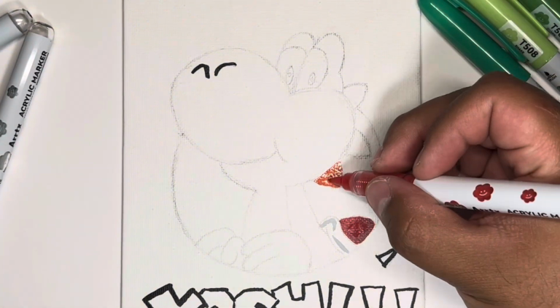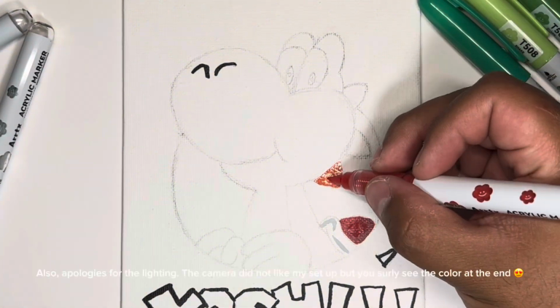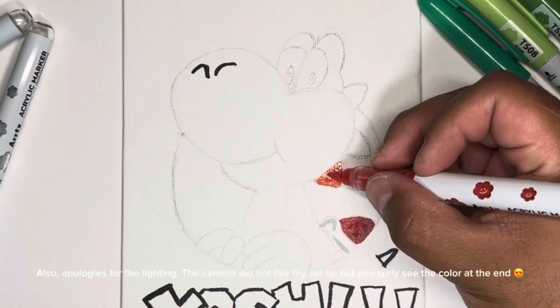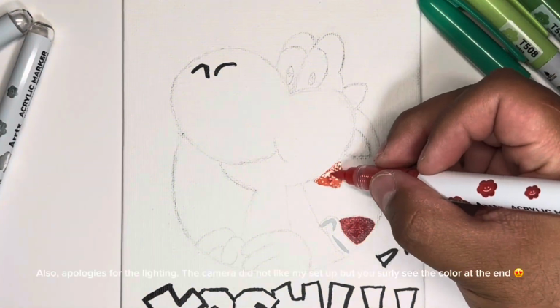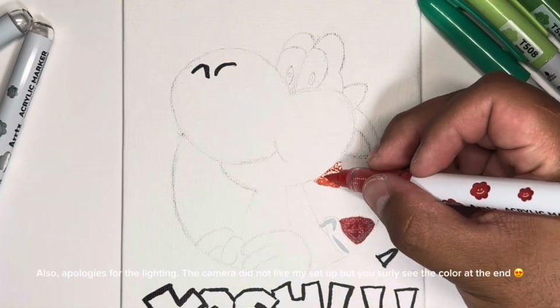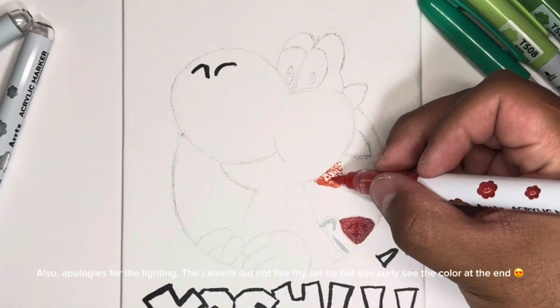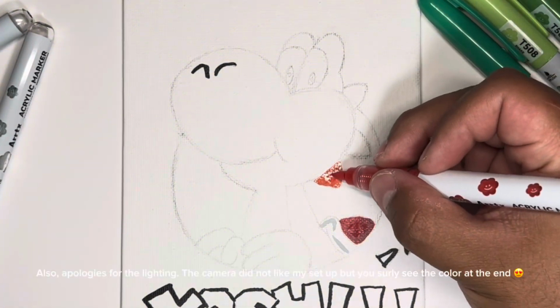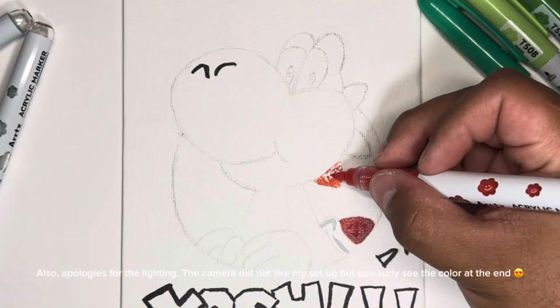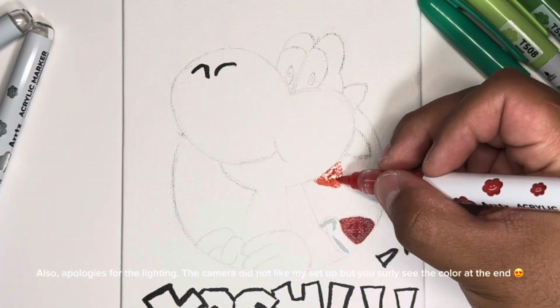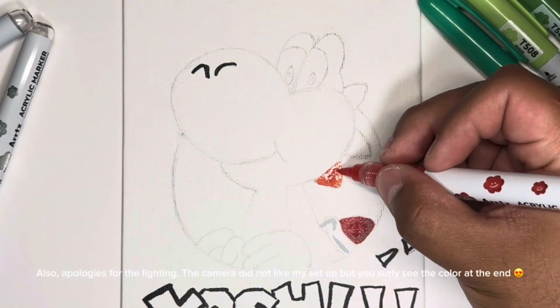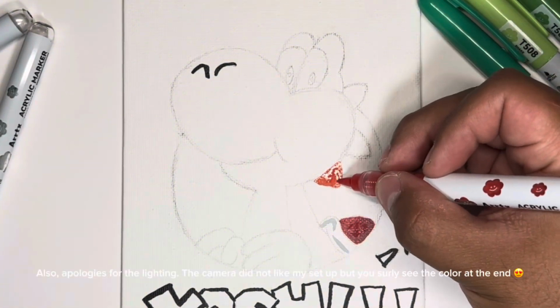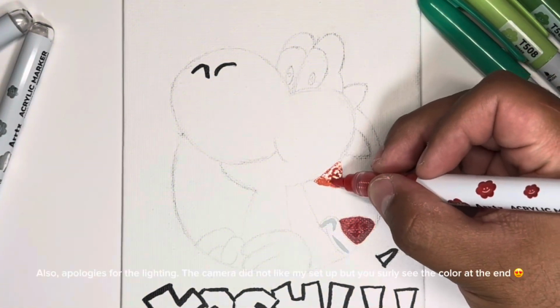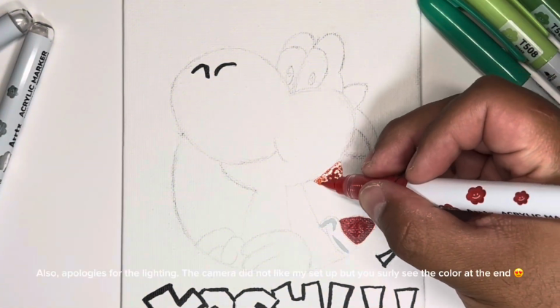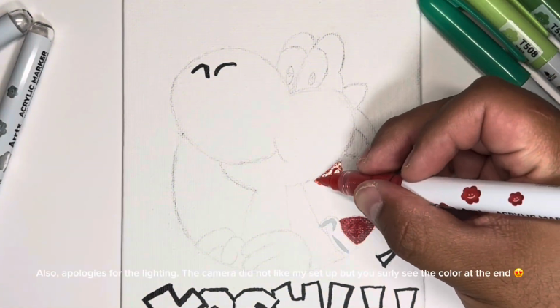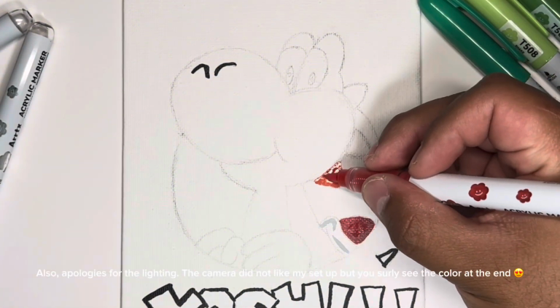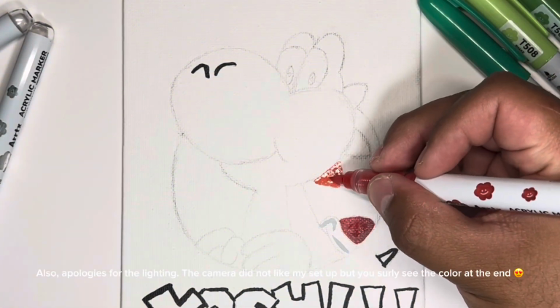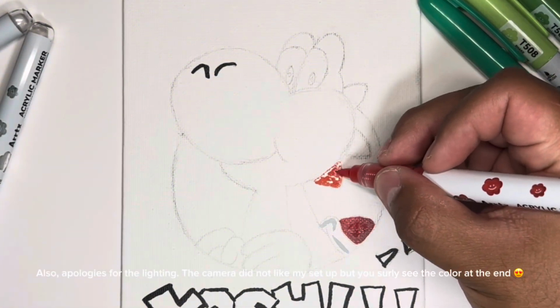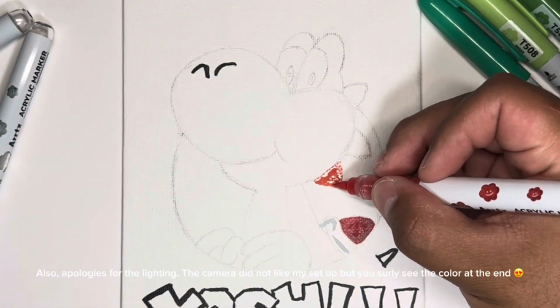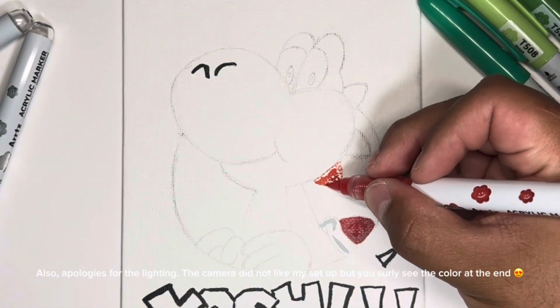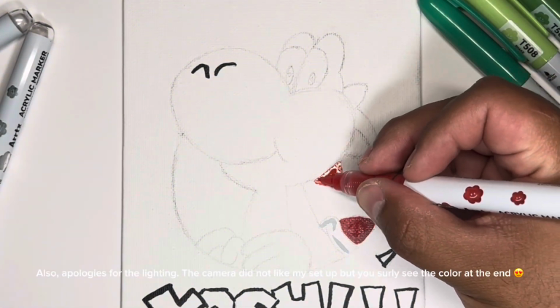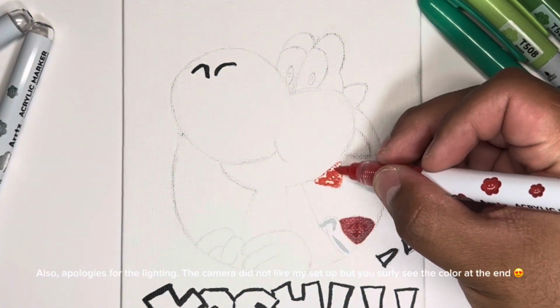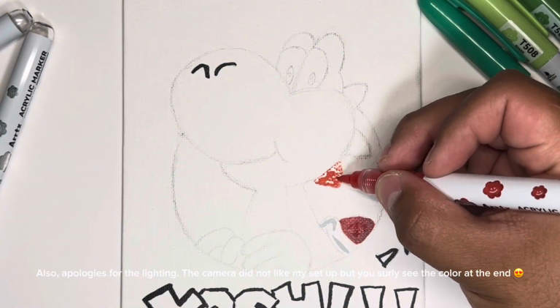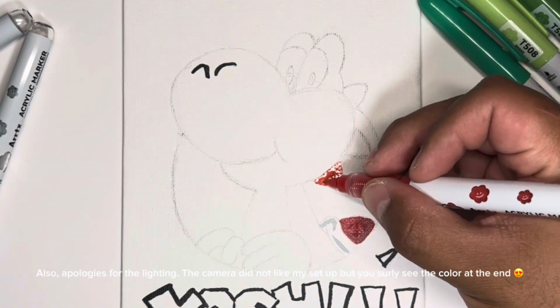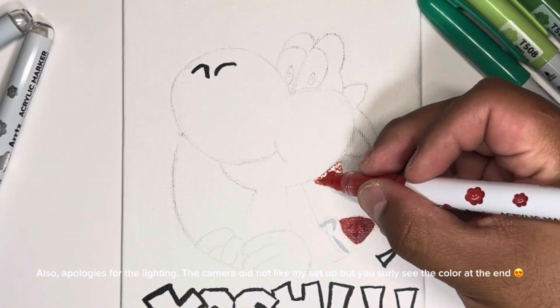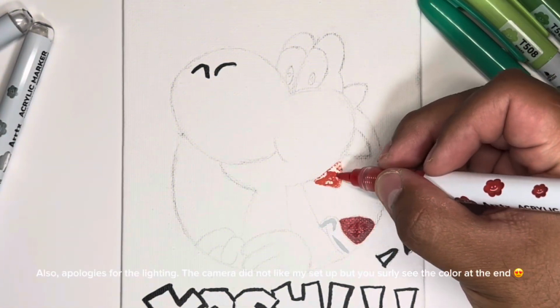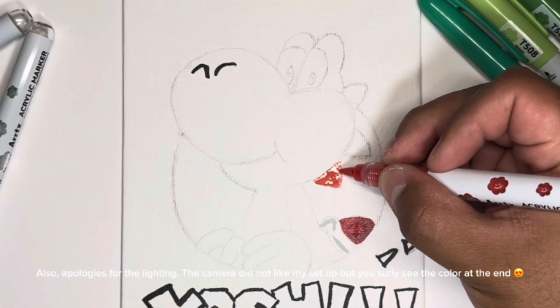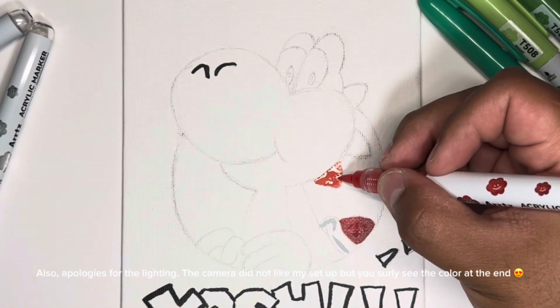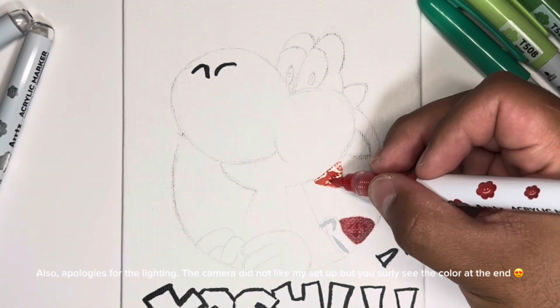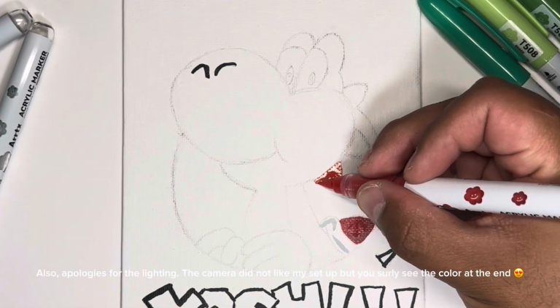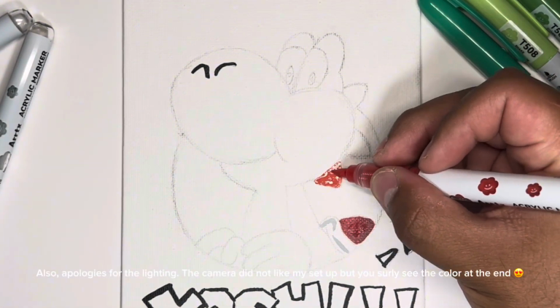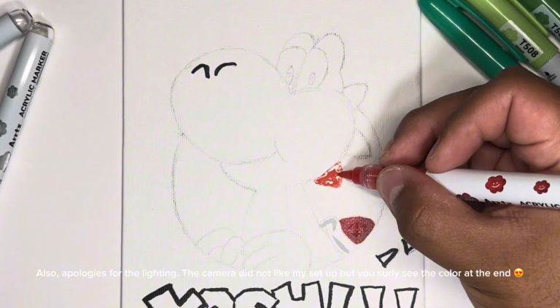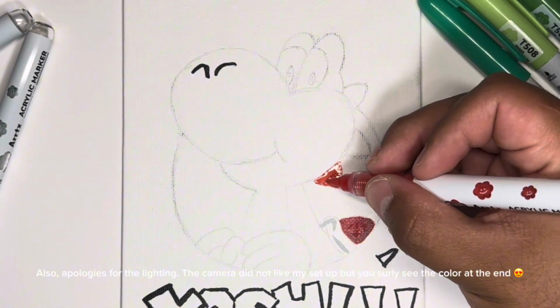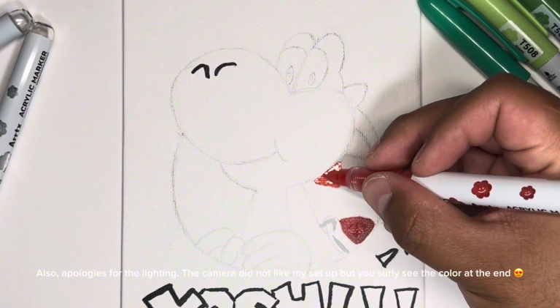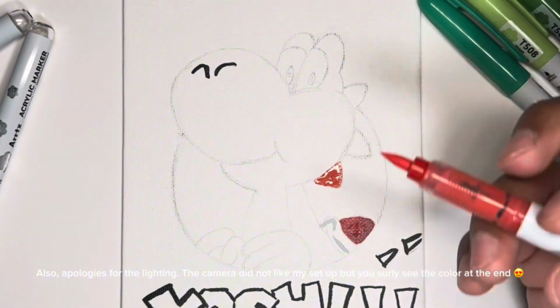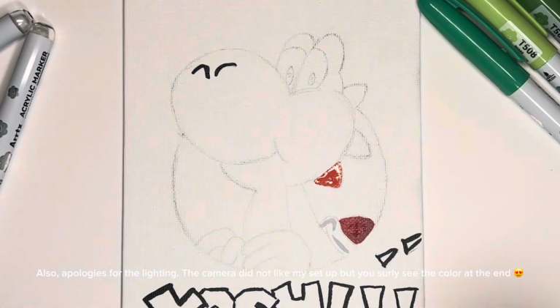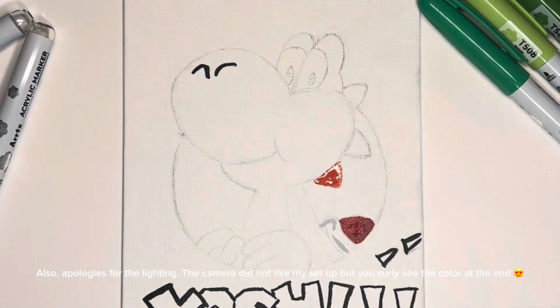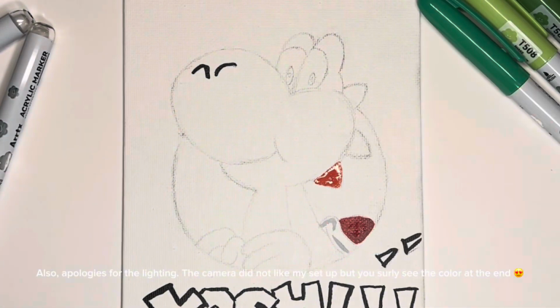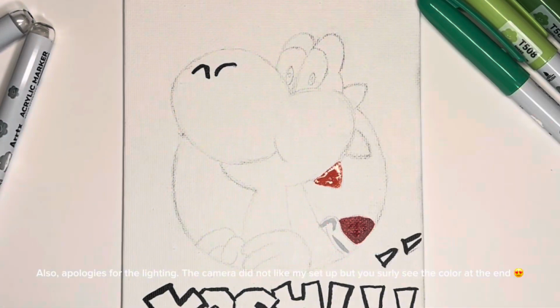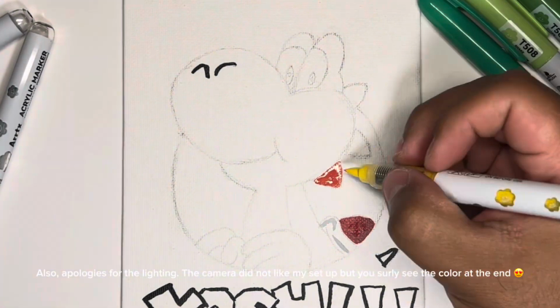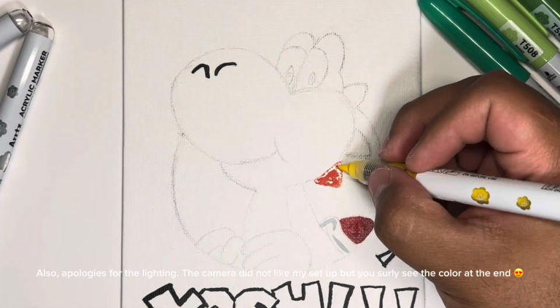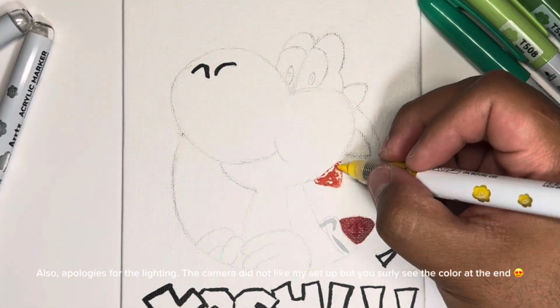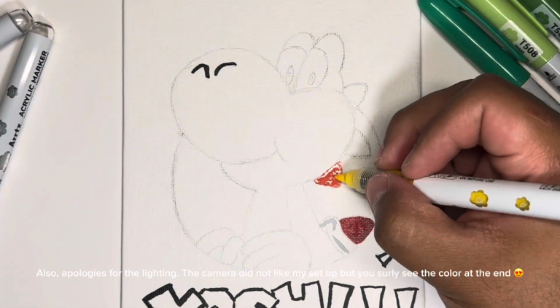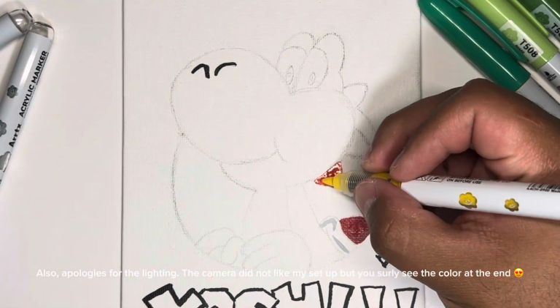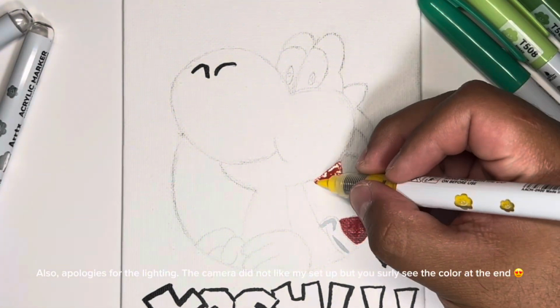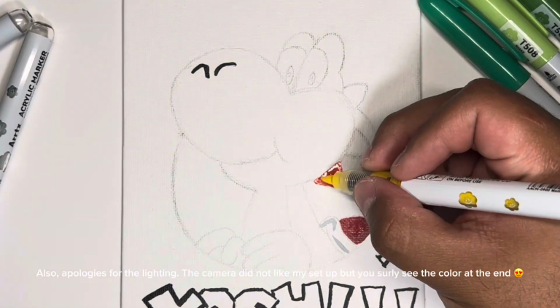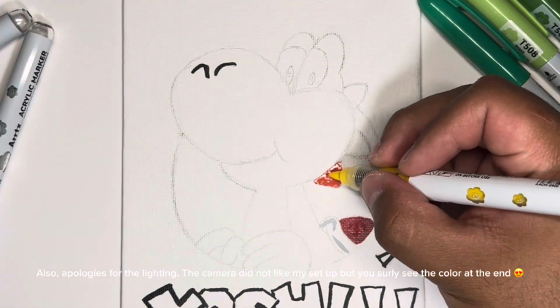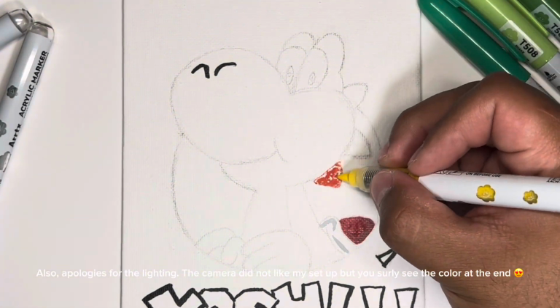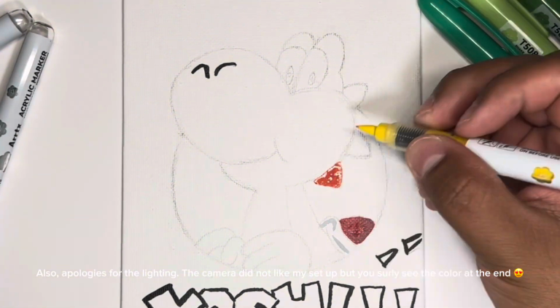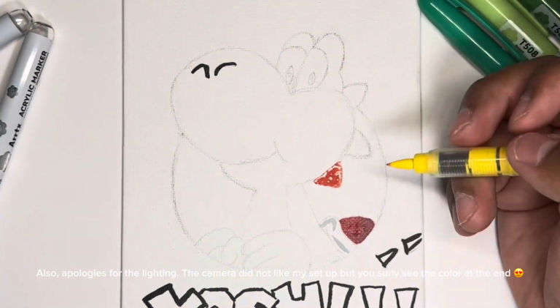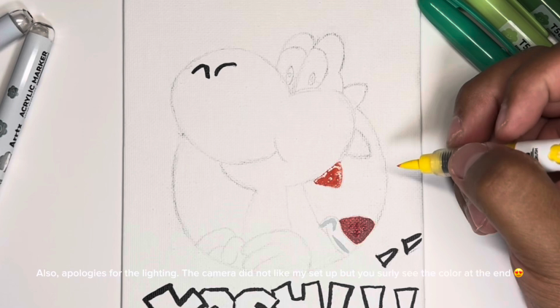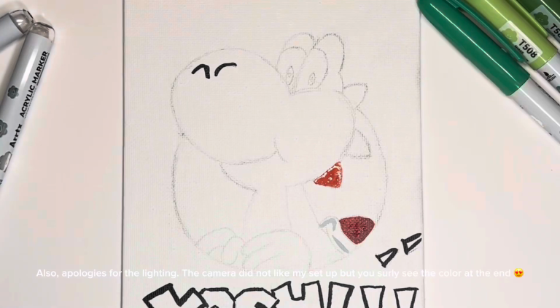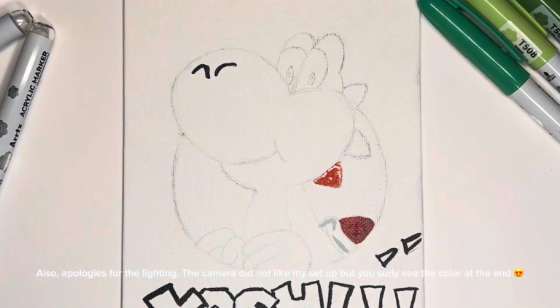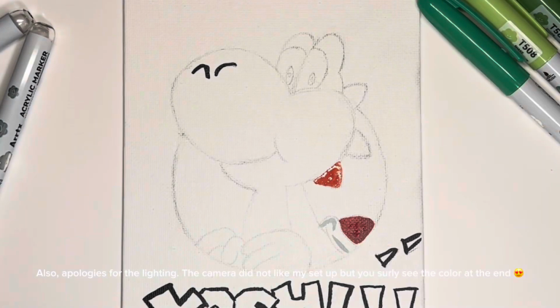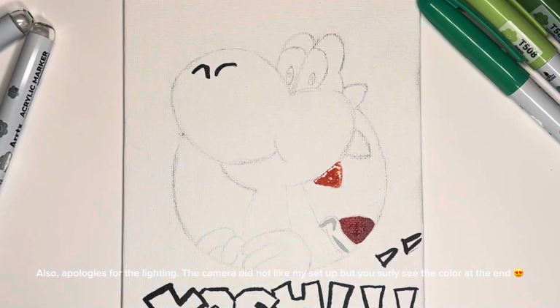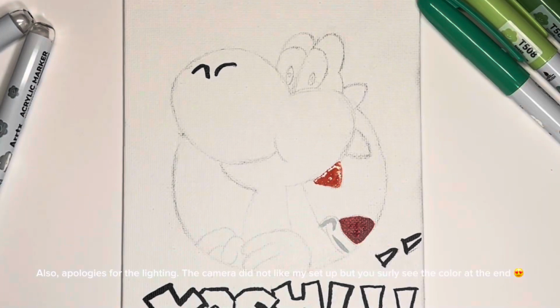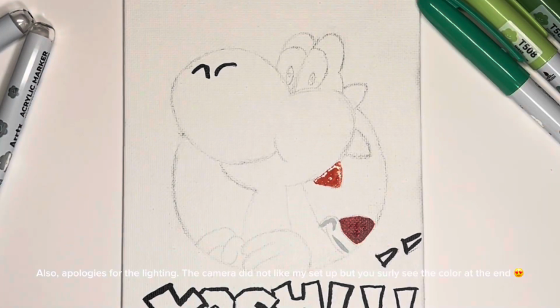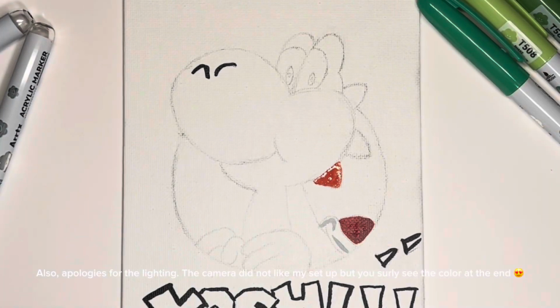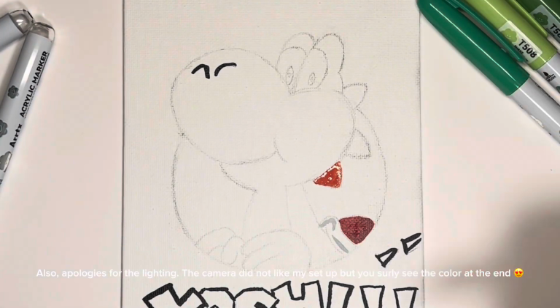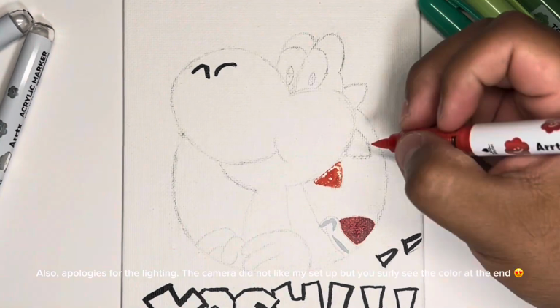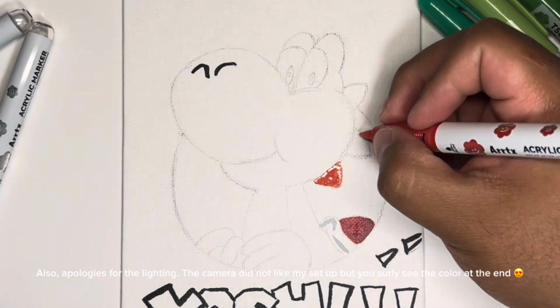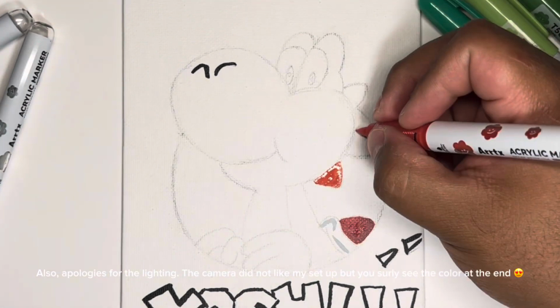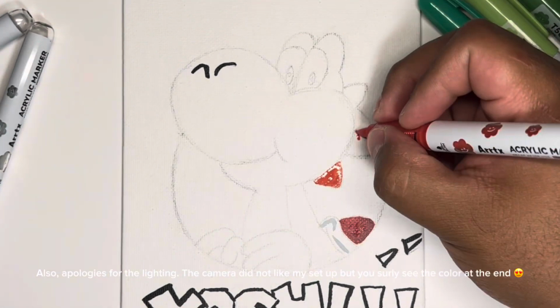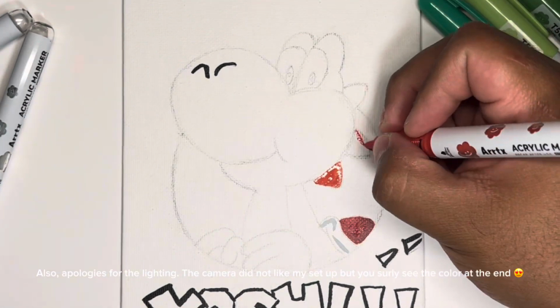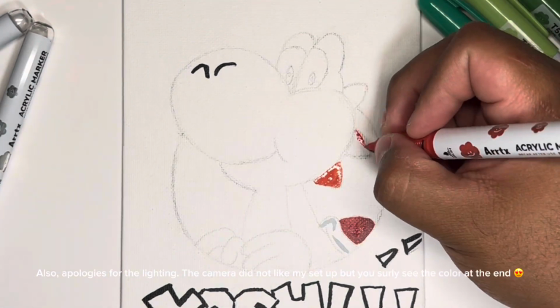Also, apologies for the lighting — the camera did not like my setup, but you can certainly see the colors at the end.